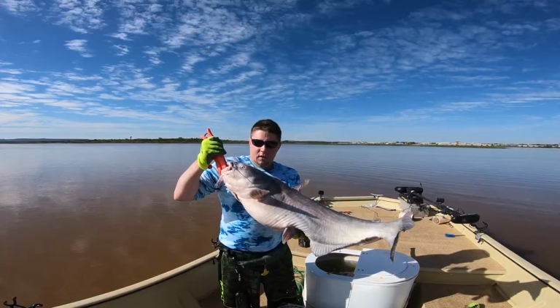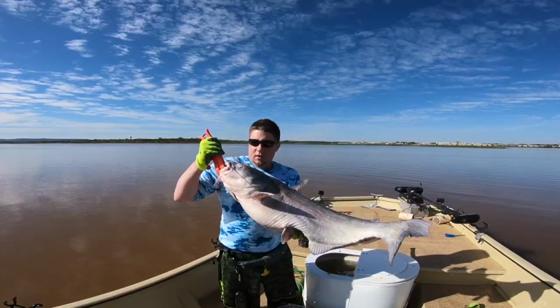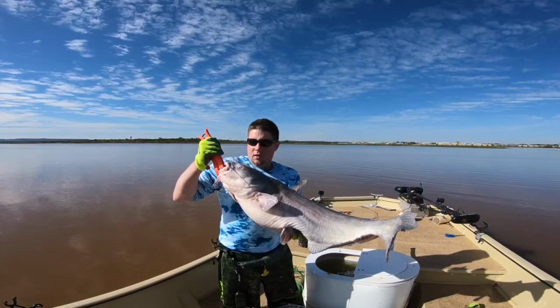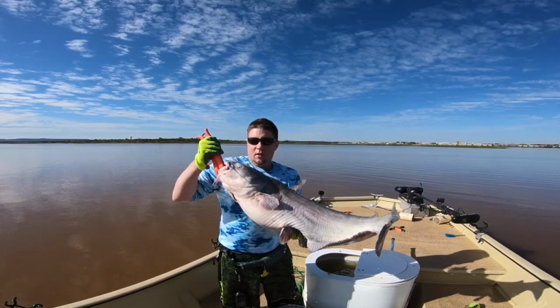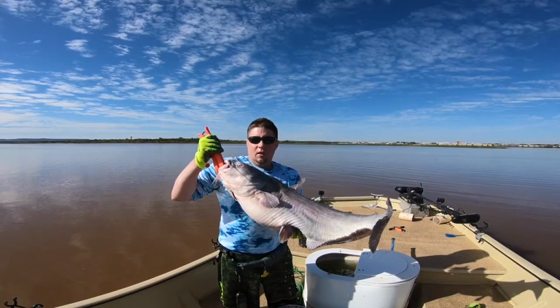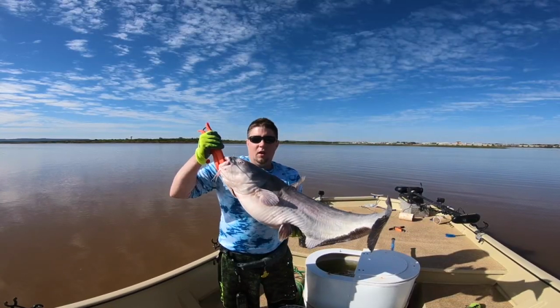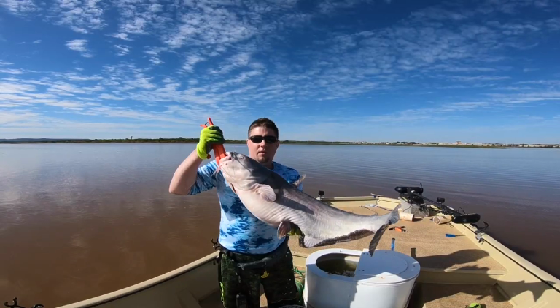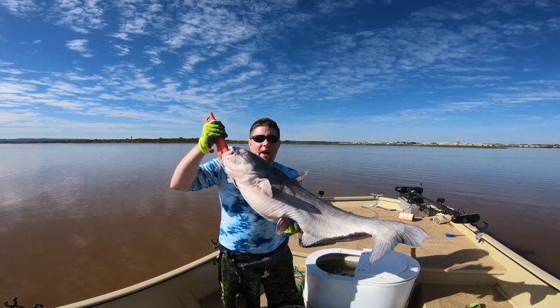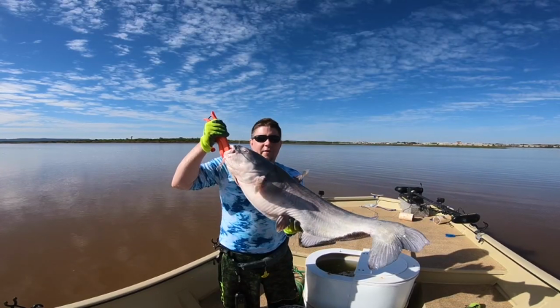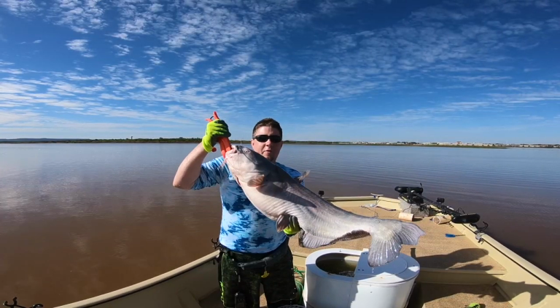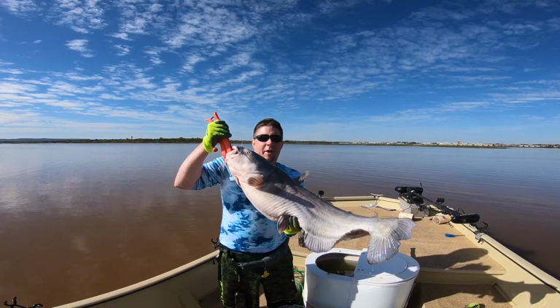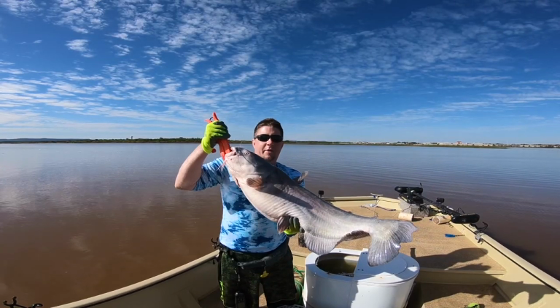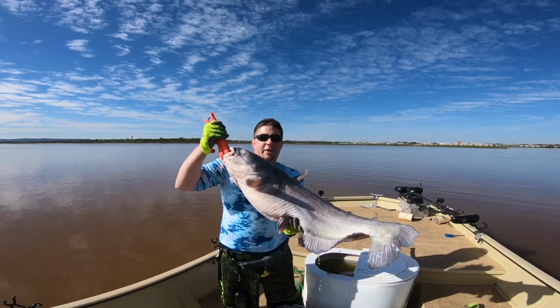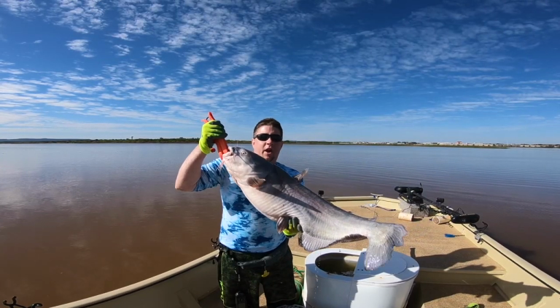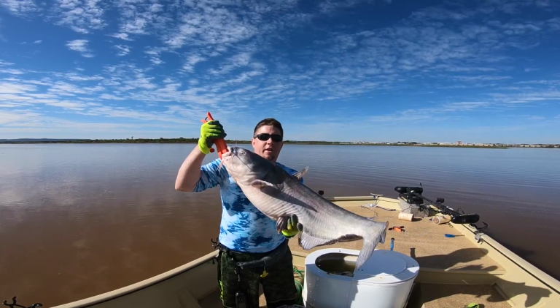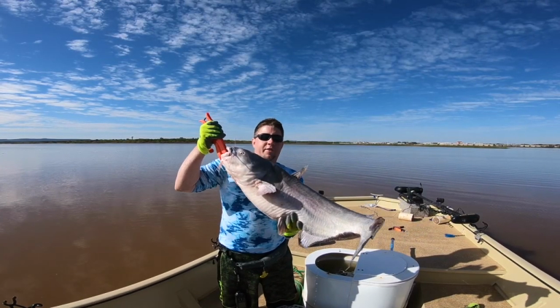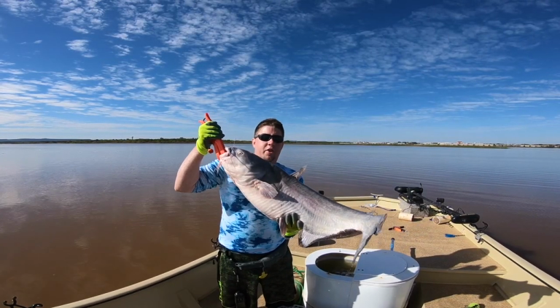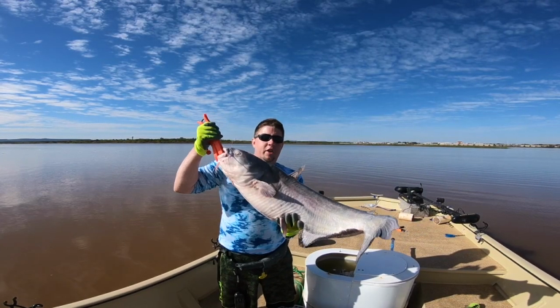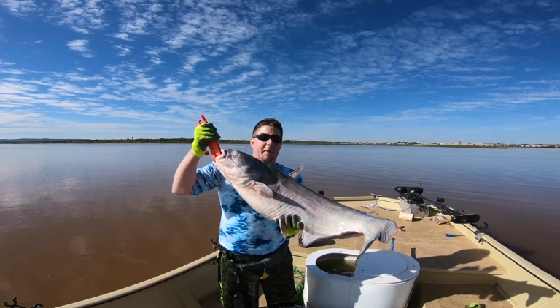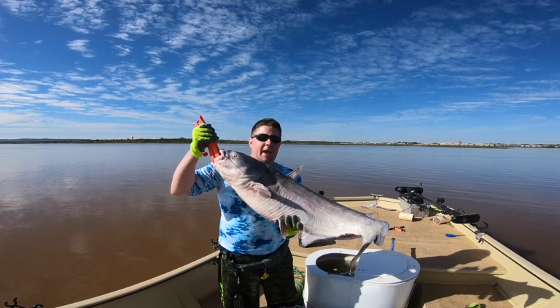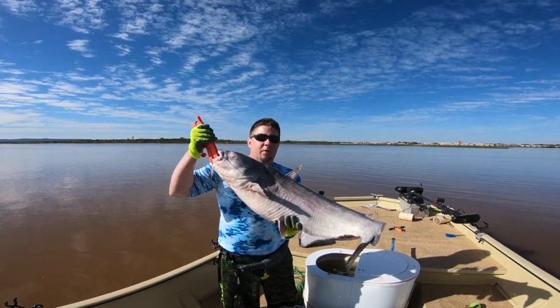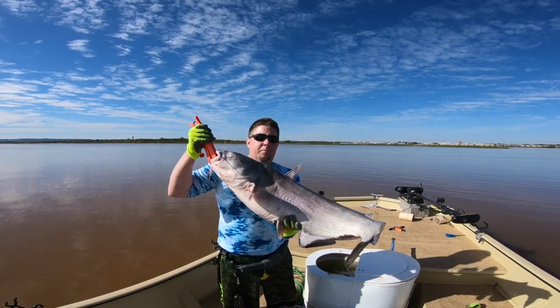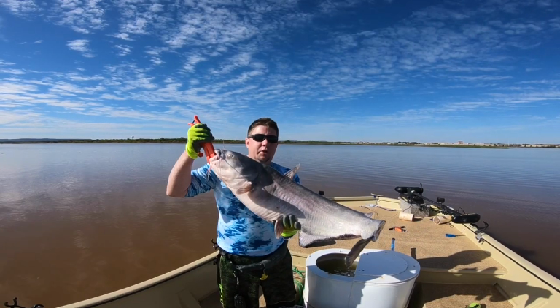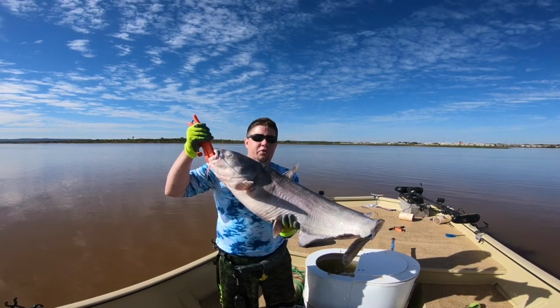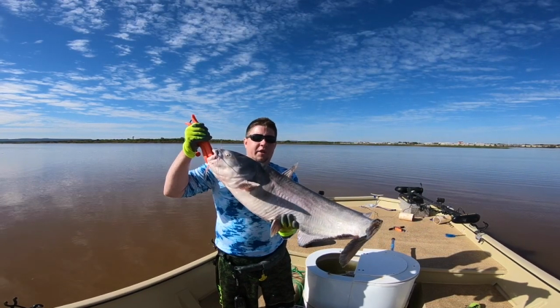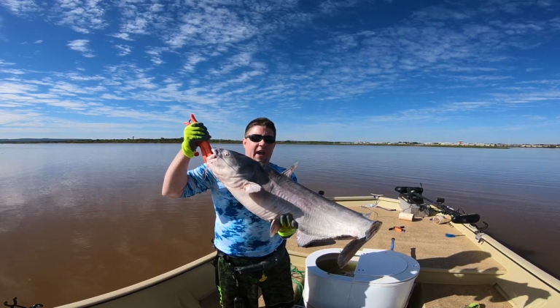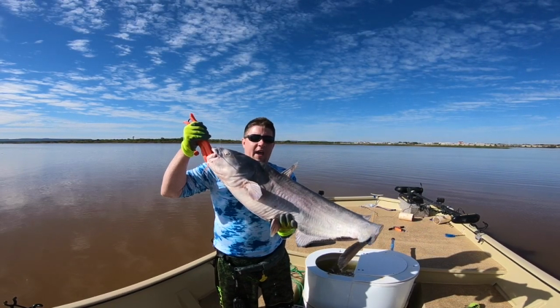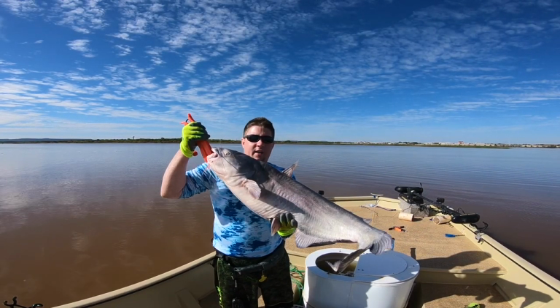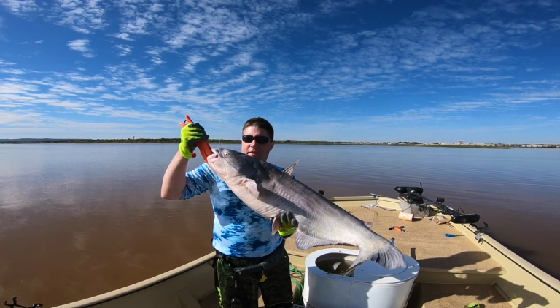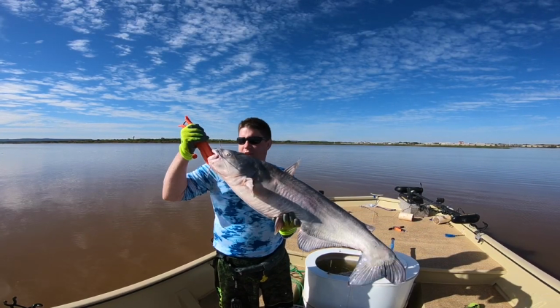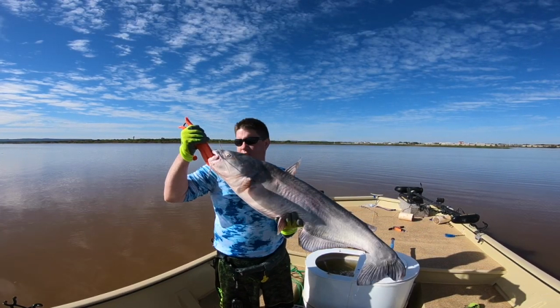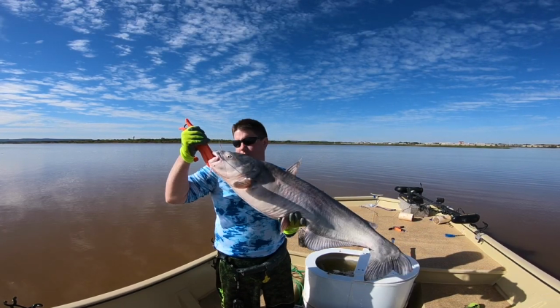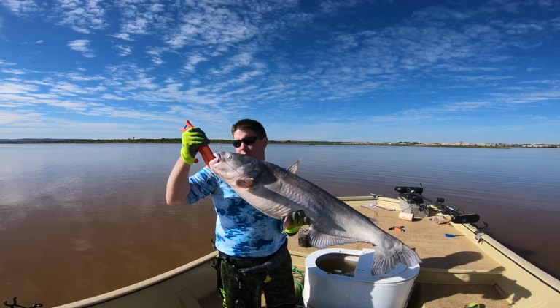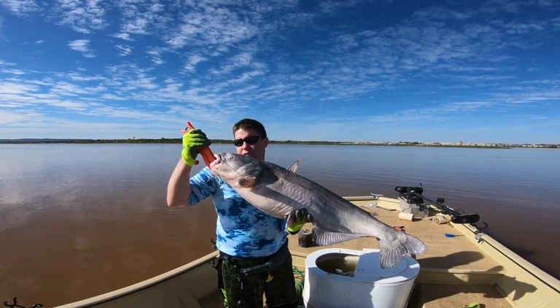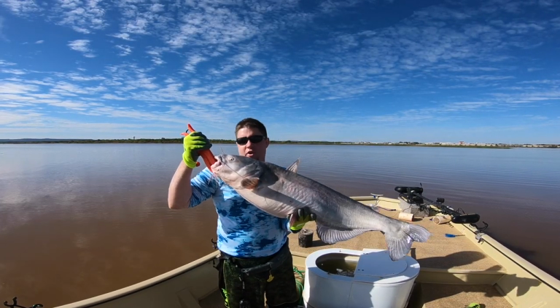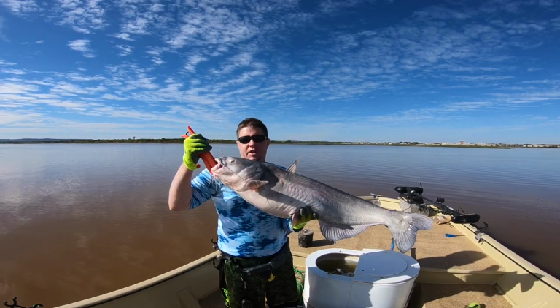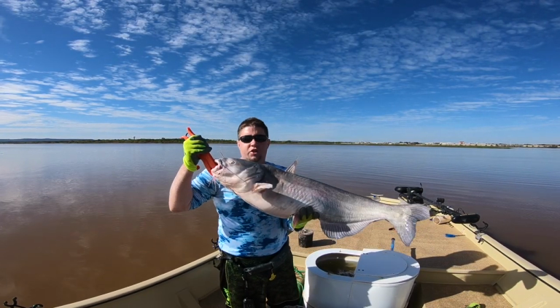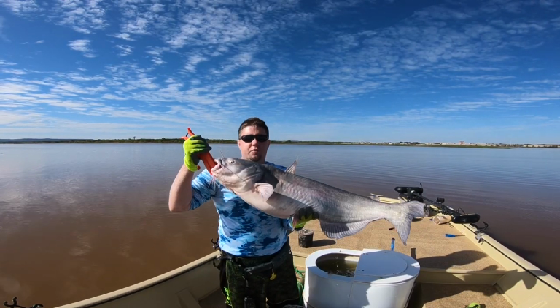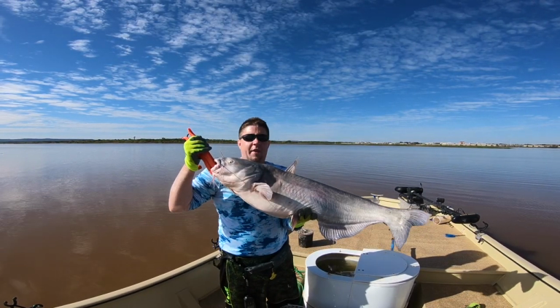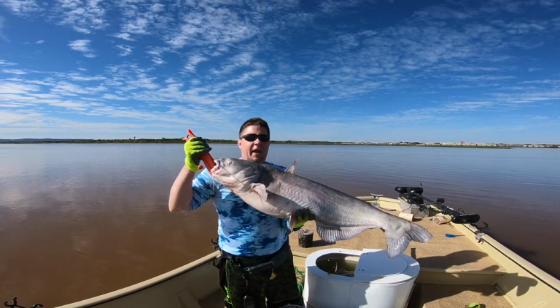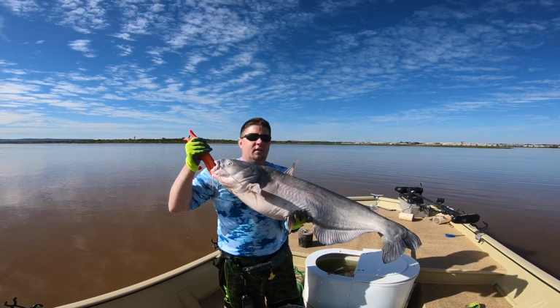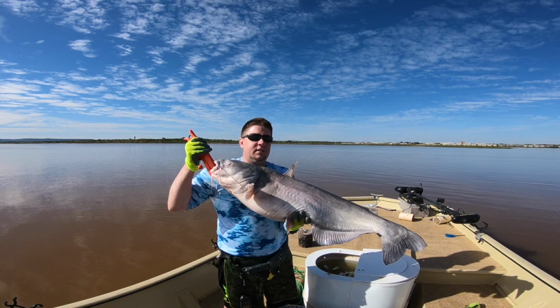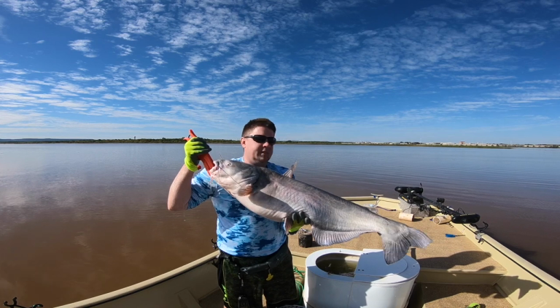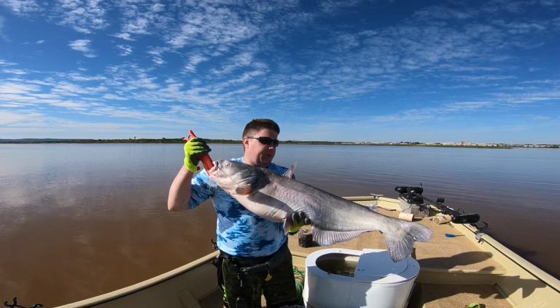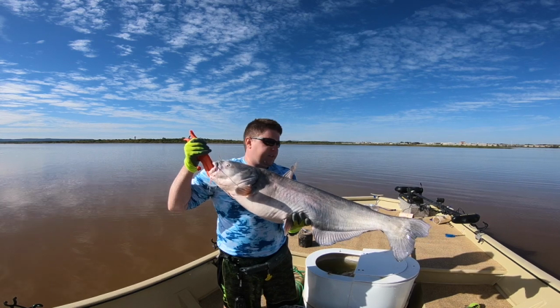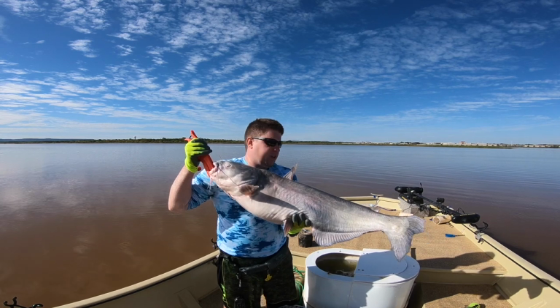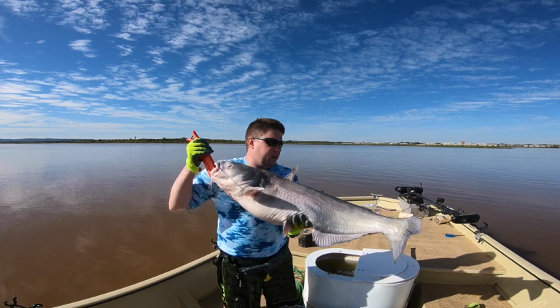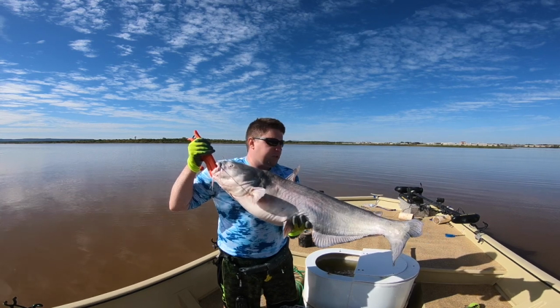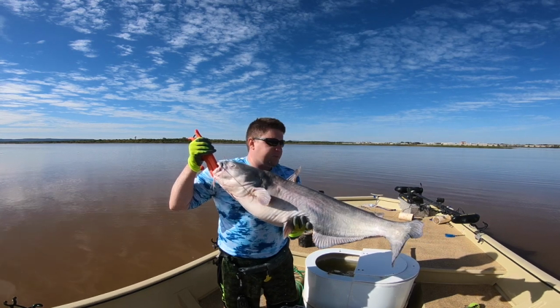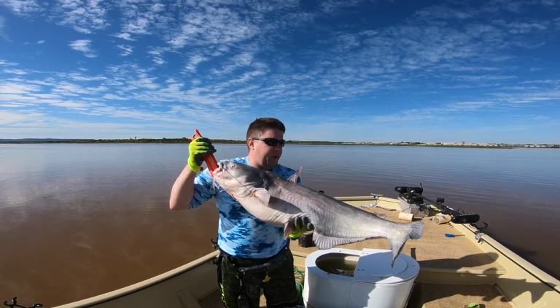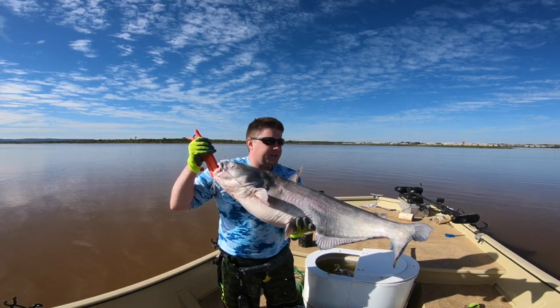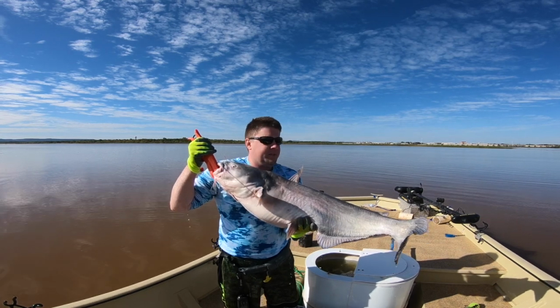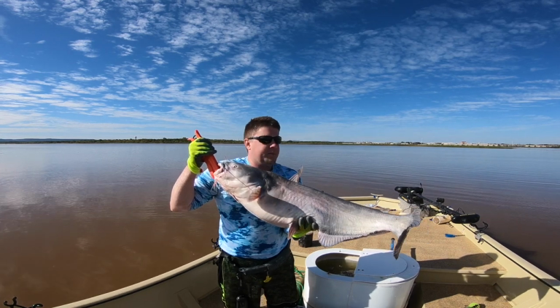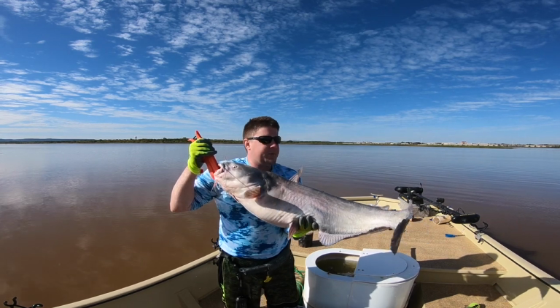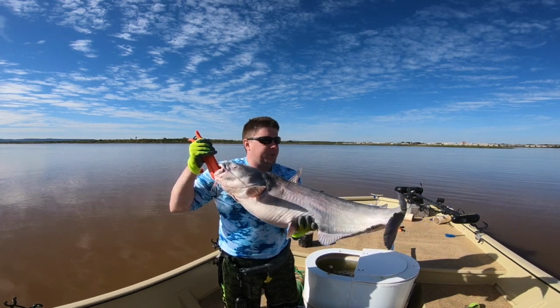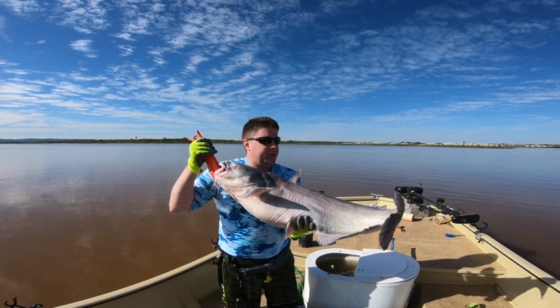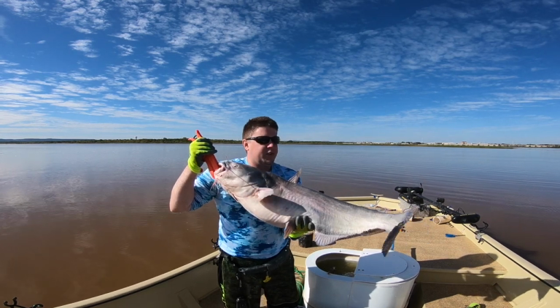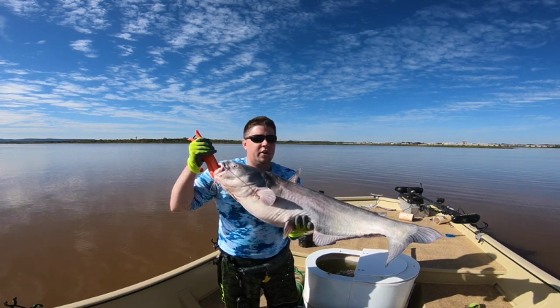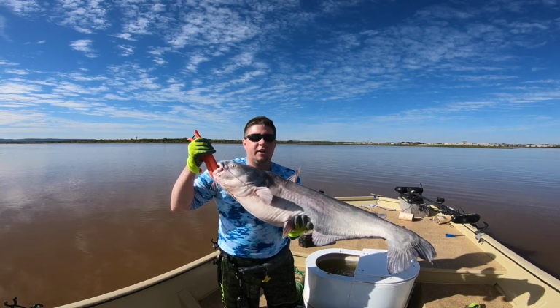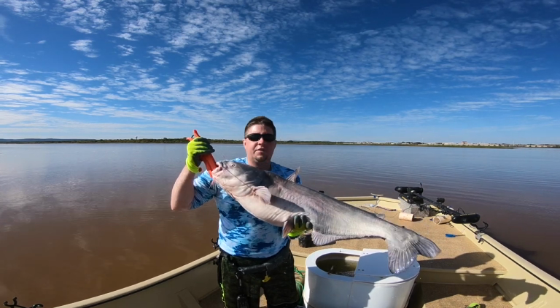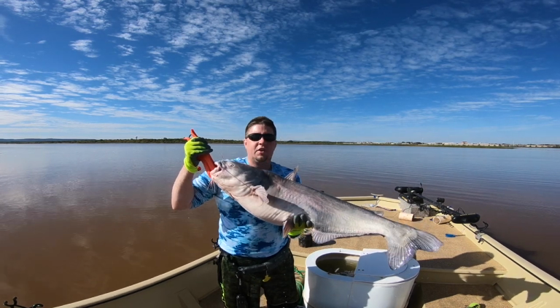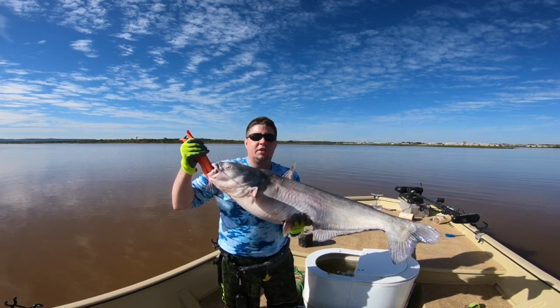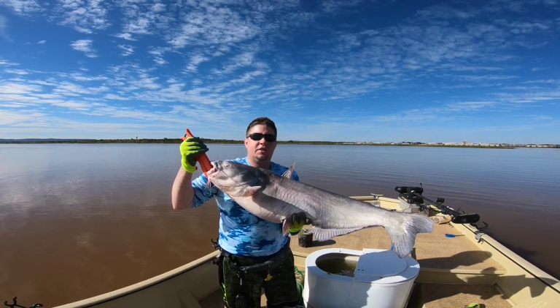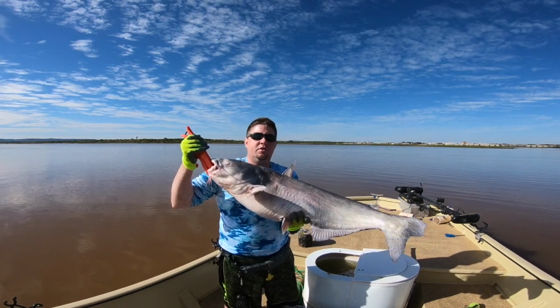All right everybody, we caught a 30 pound blue cat — I think you've got 32 pounds. My scale was bouncing in between 30 and 32.